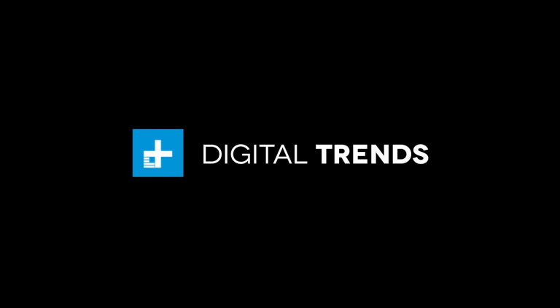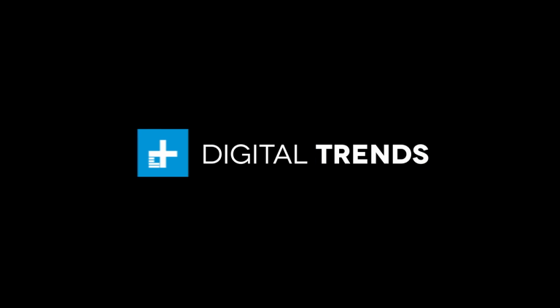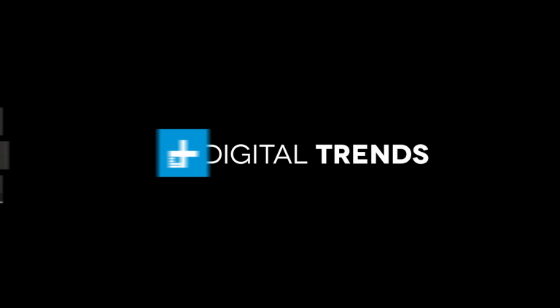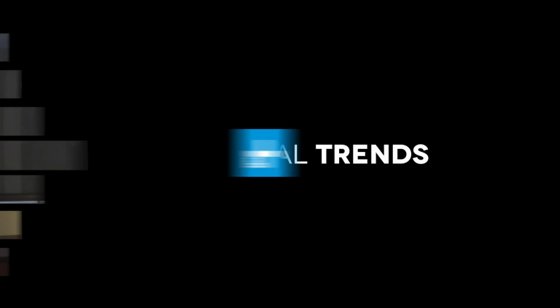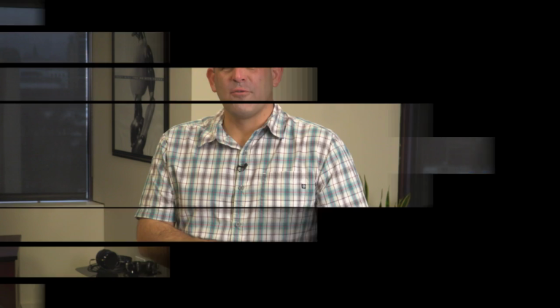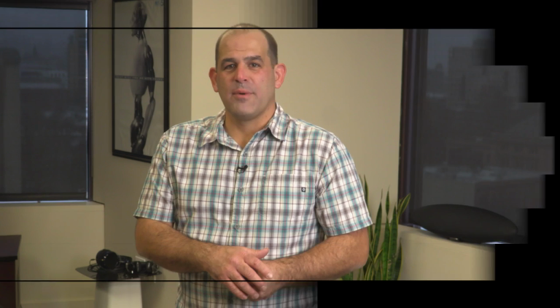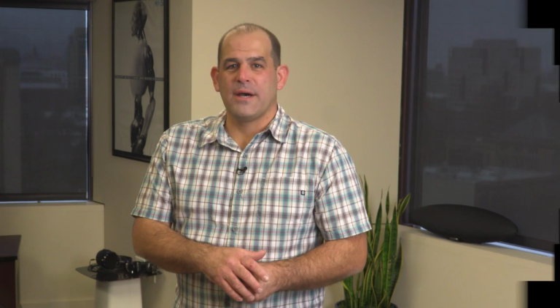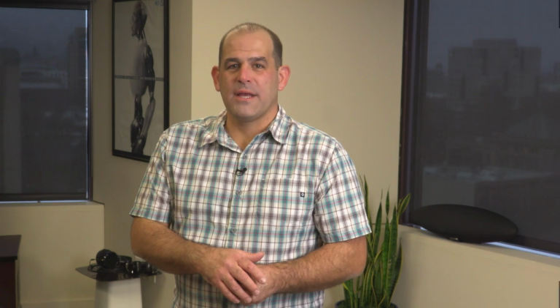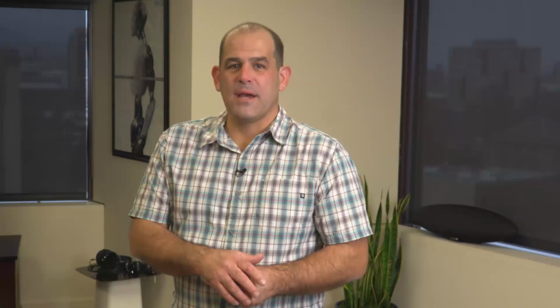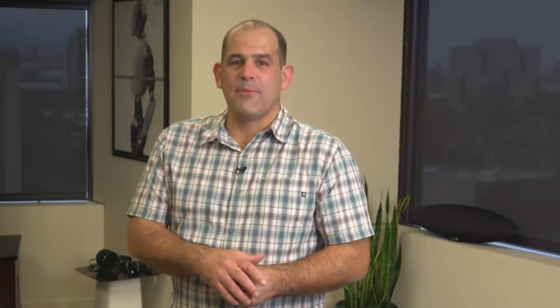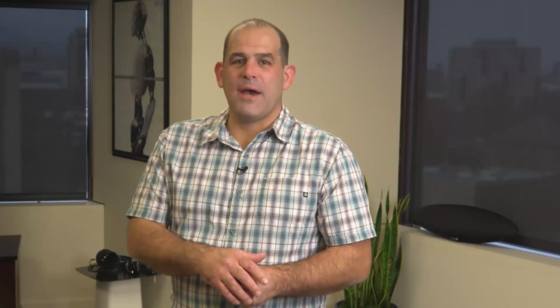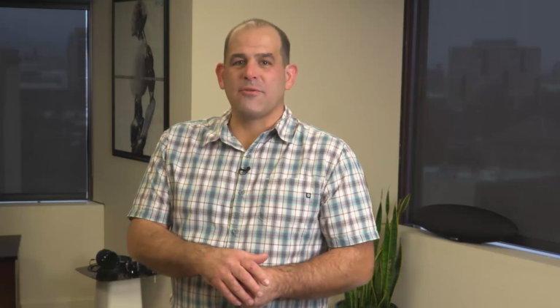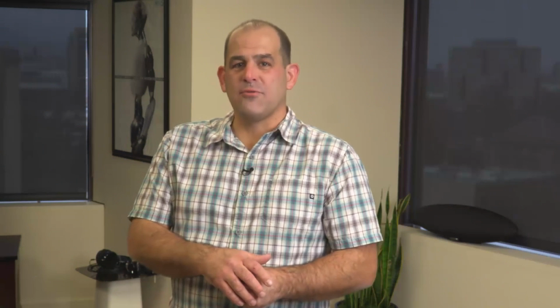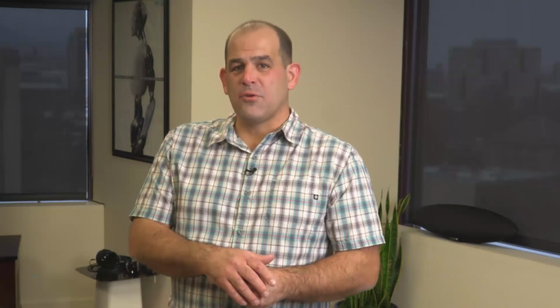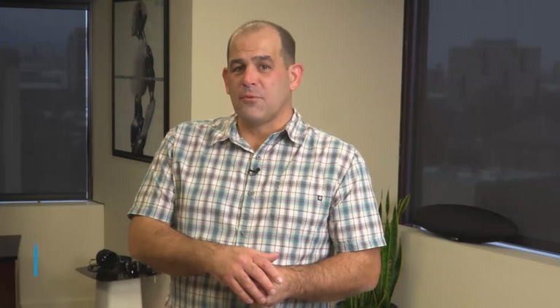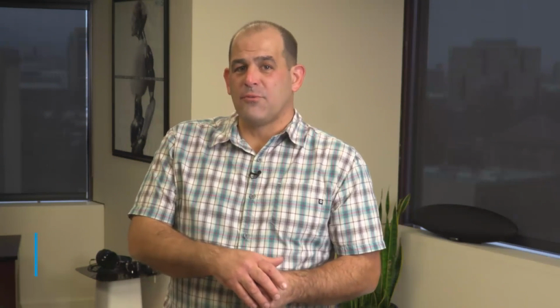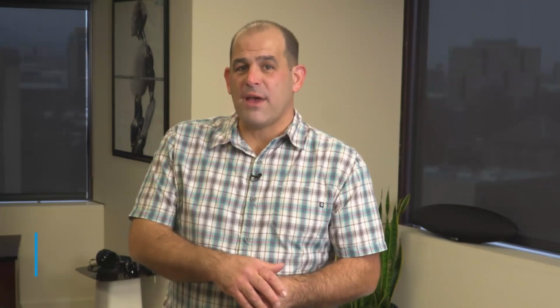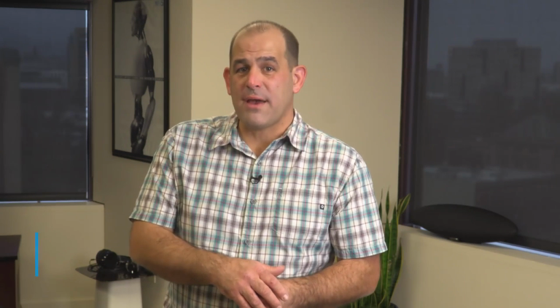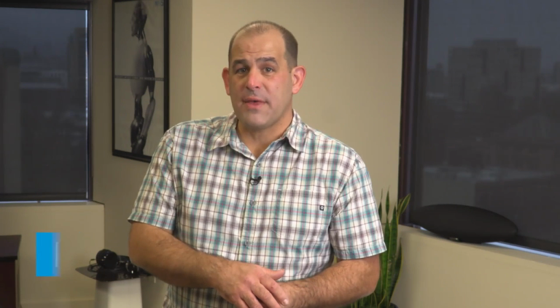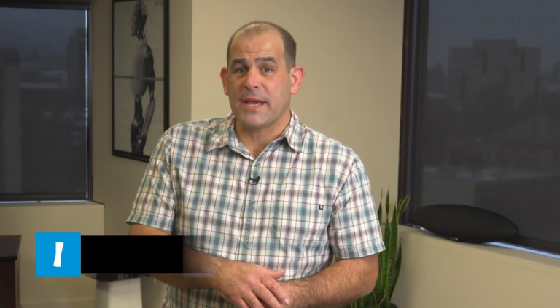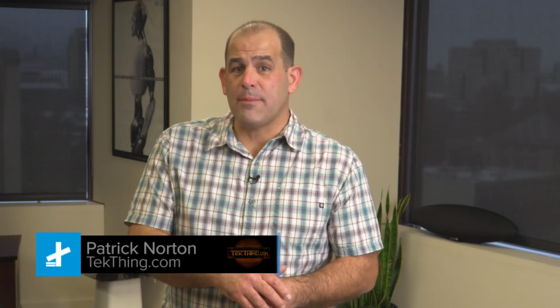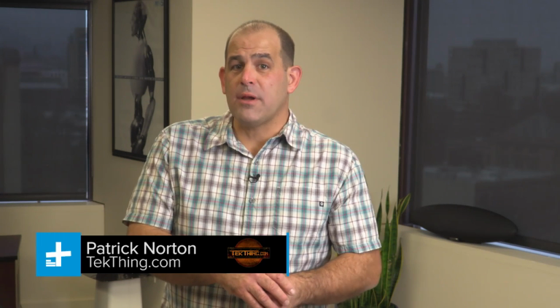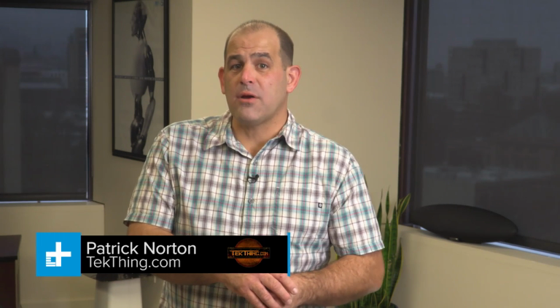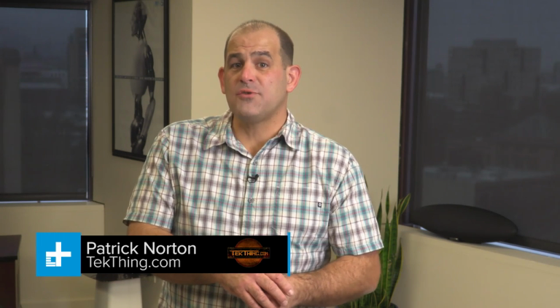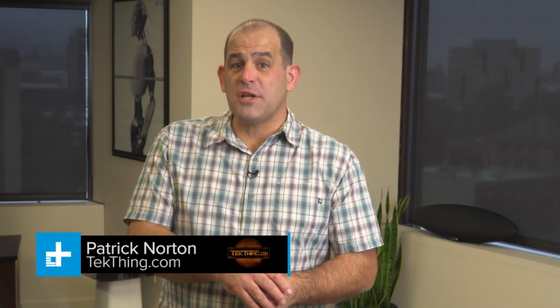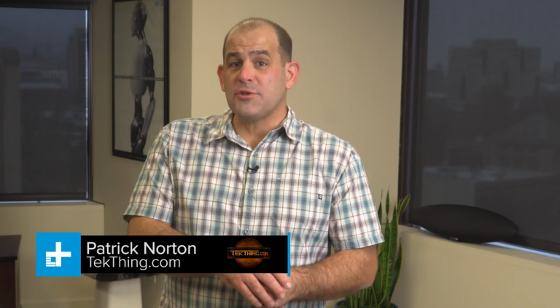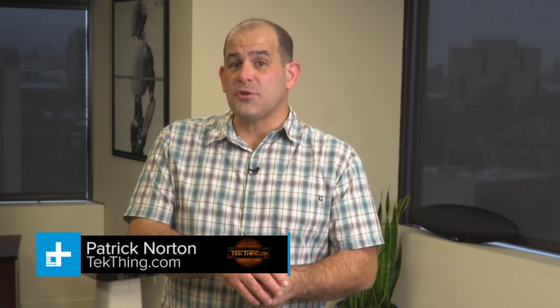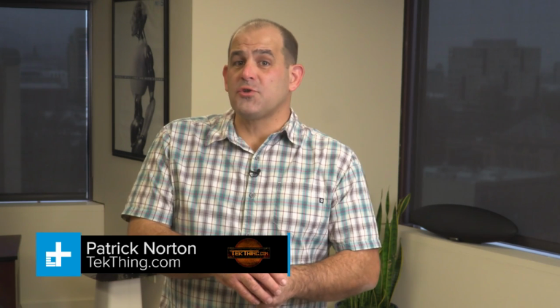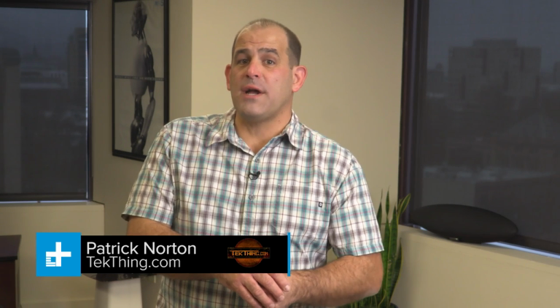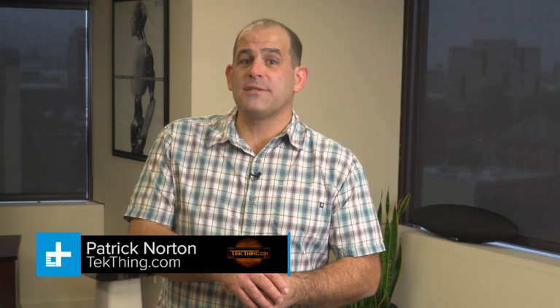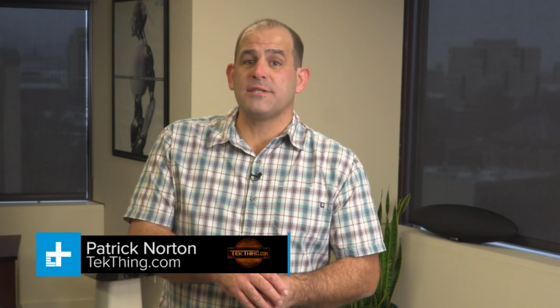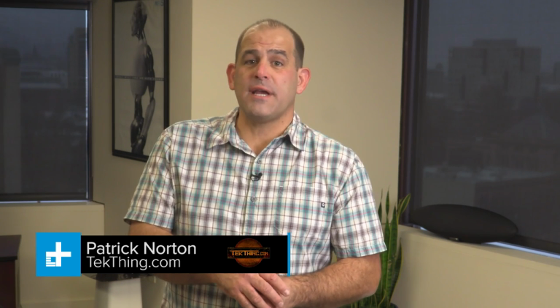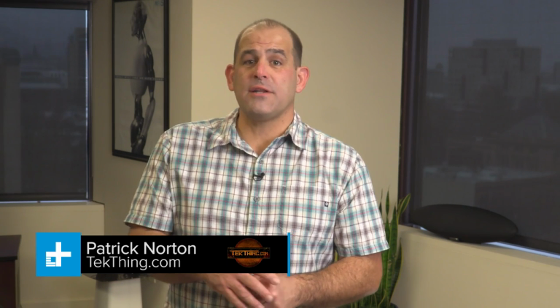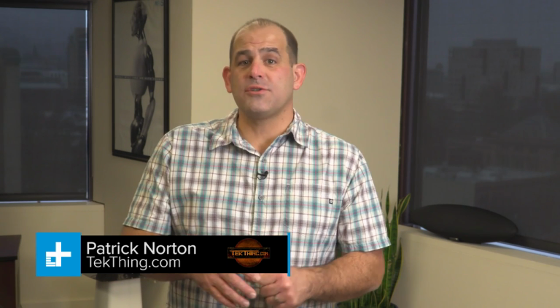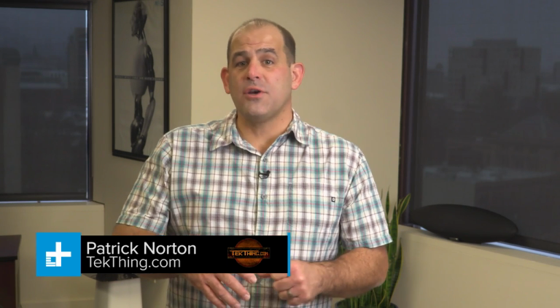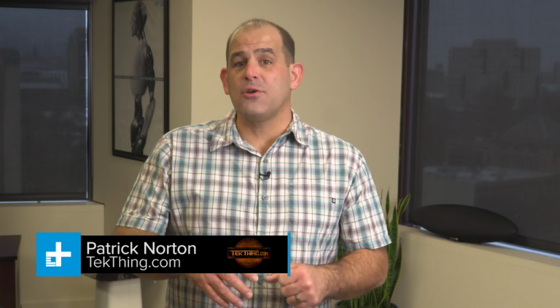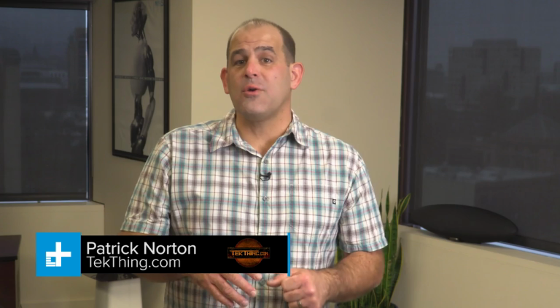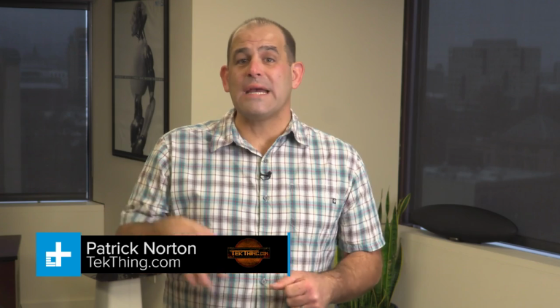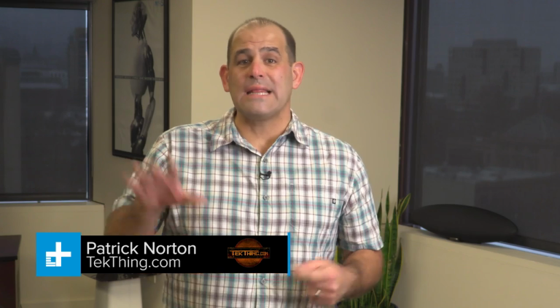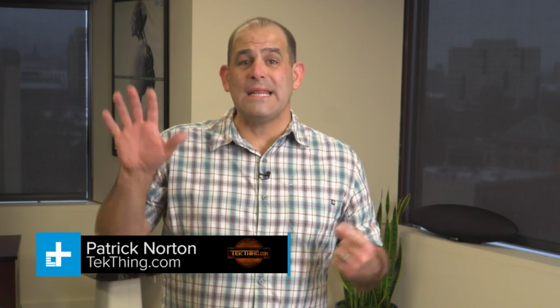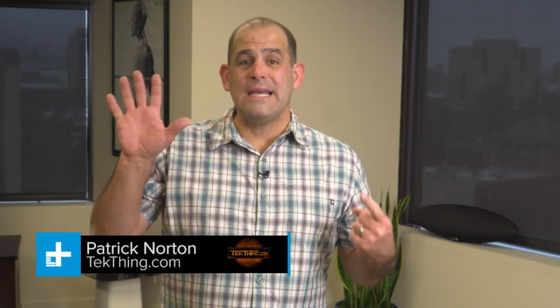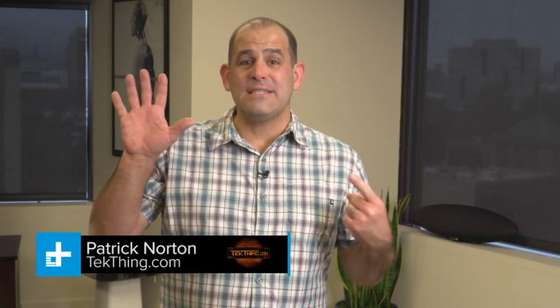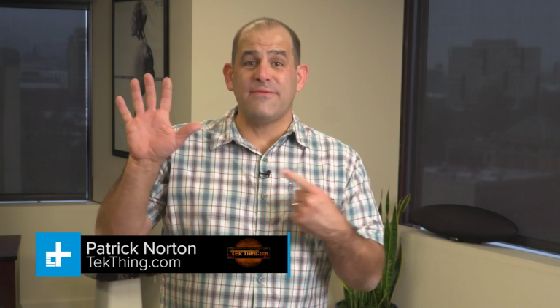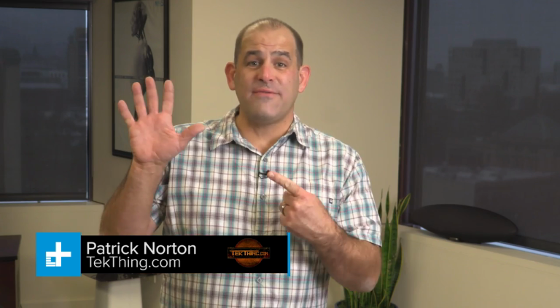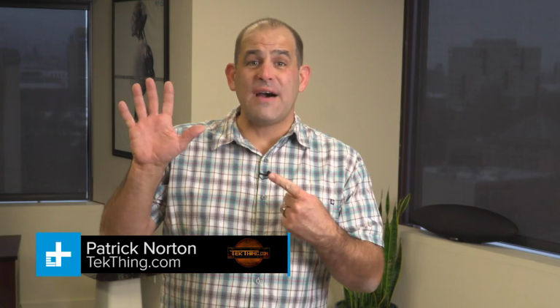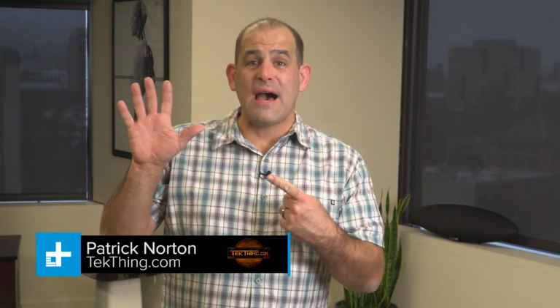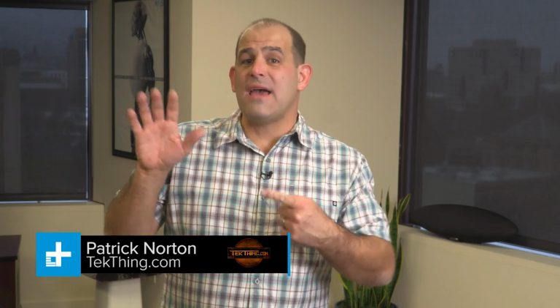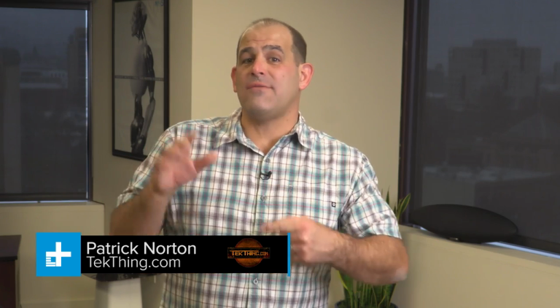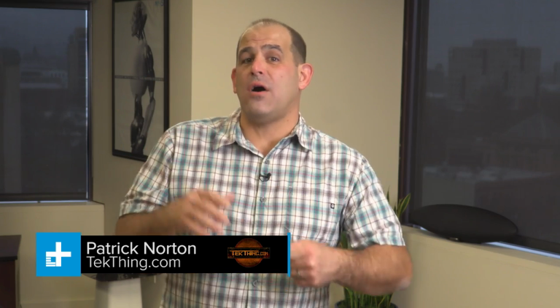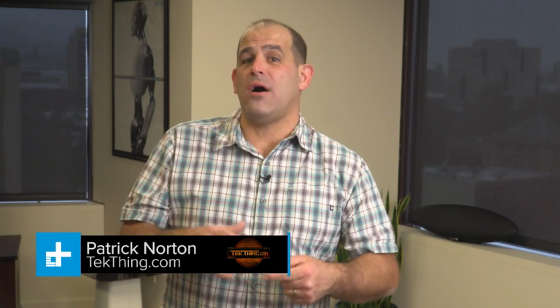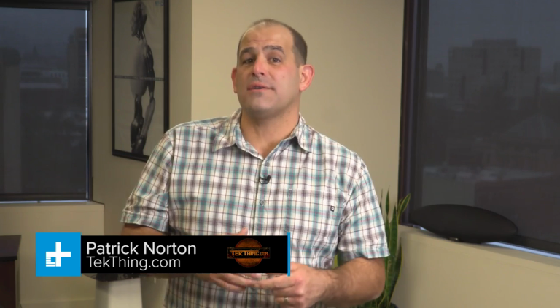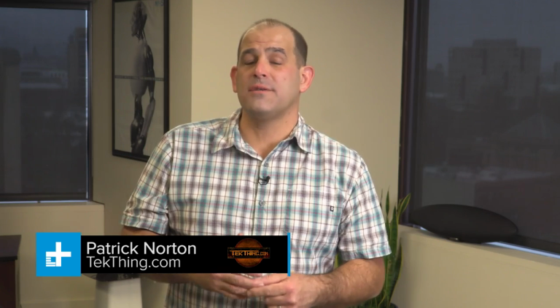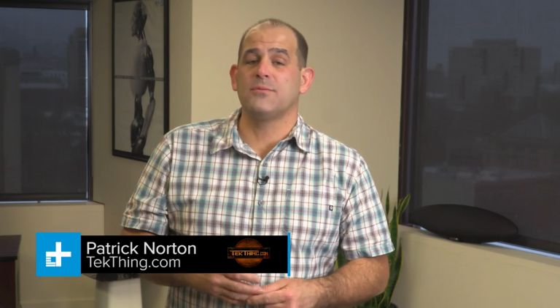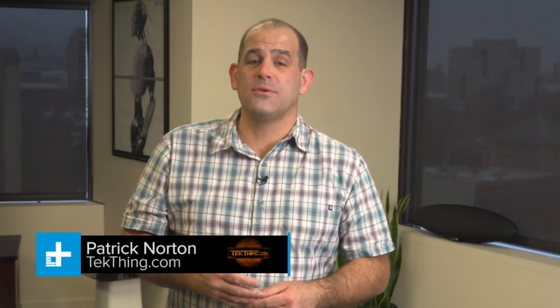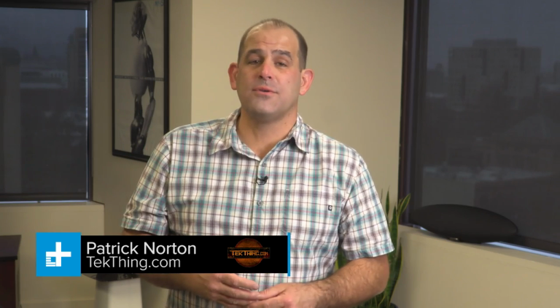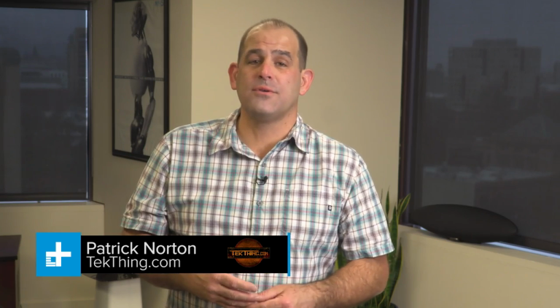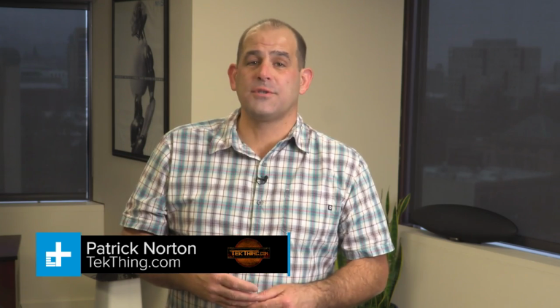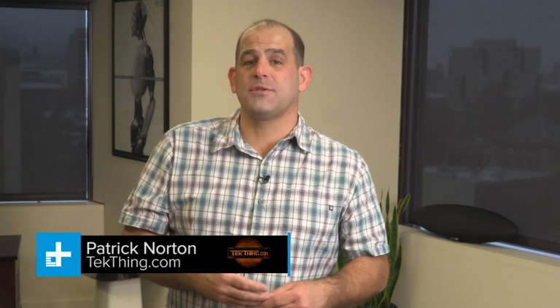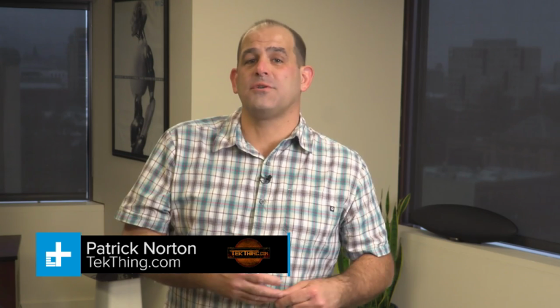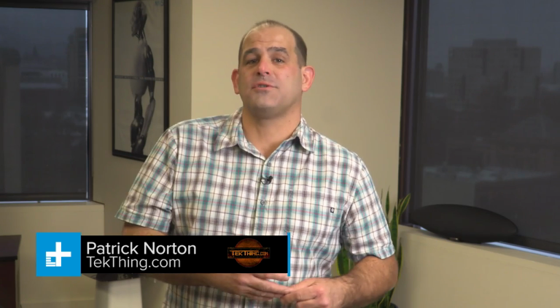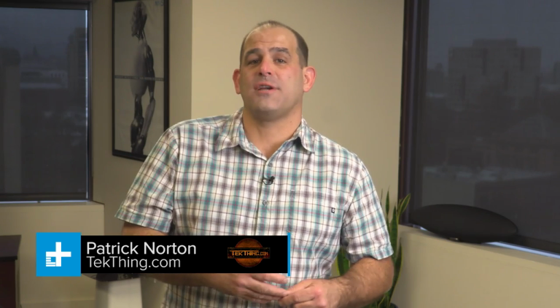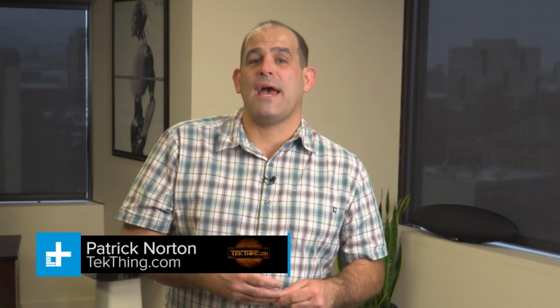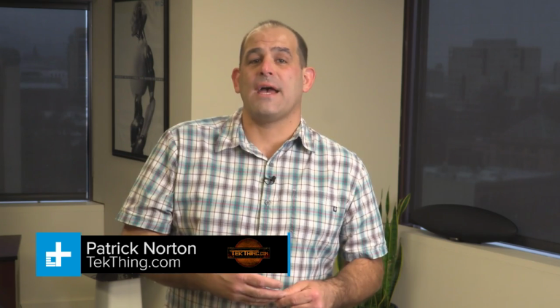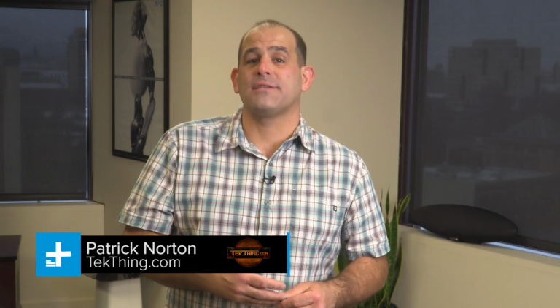Hey everybody, I'm Patrick Norton from Tech Thing and I'm here on Digital Trends today to show you at least five awesome Google search hacks.